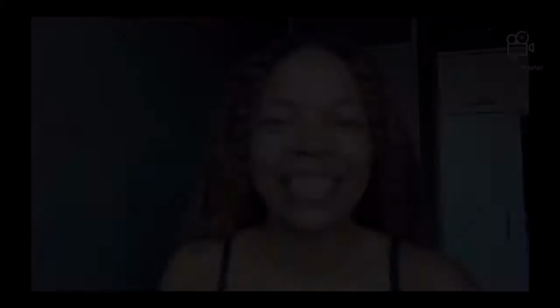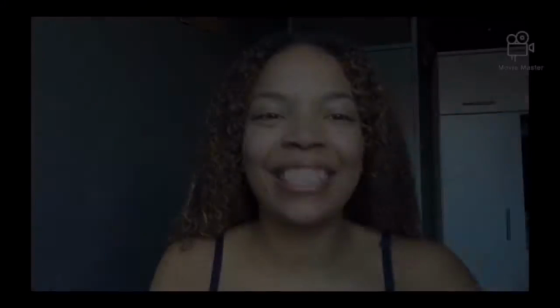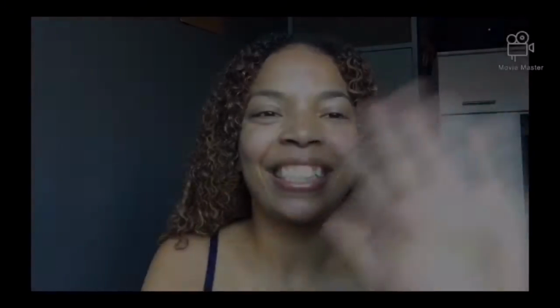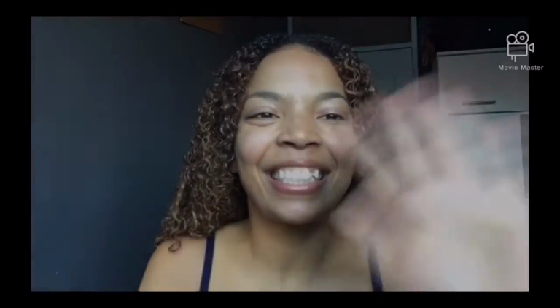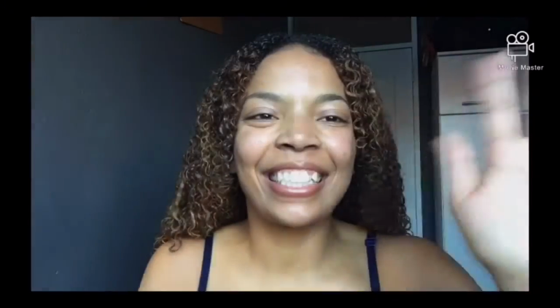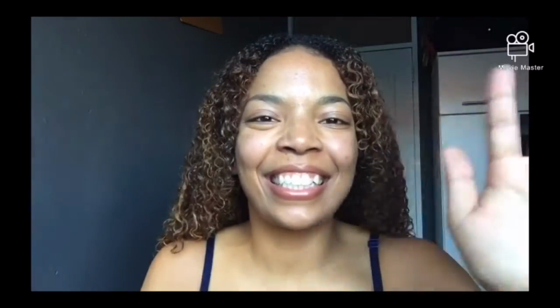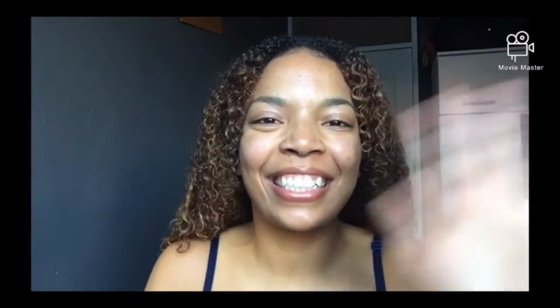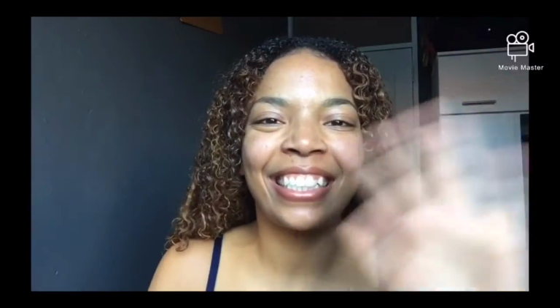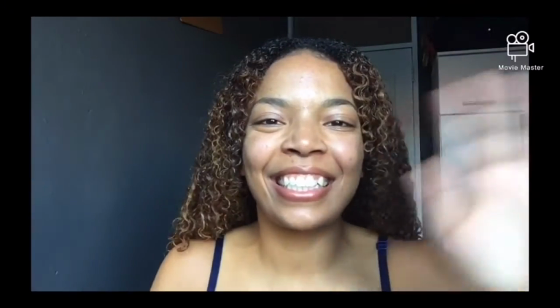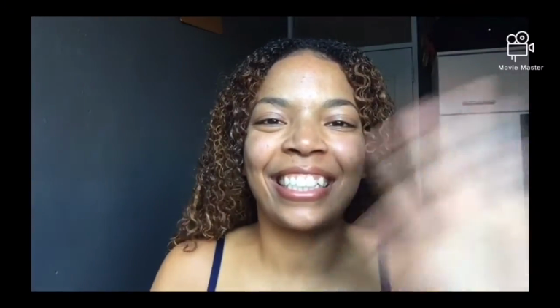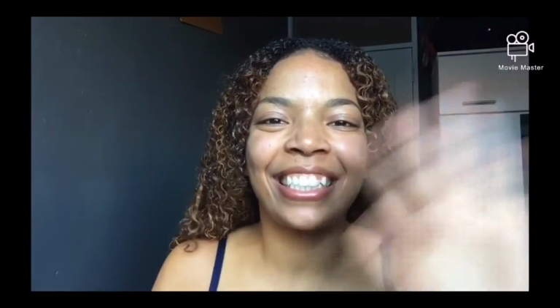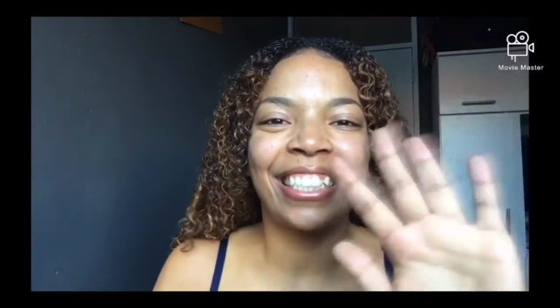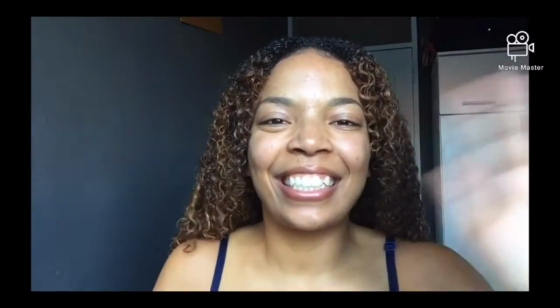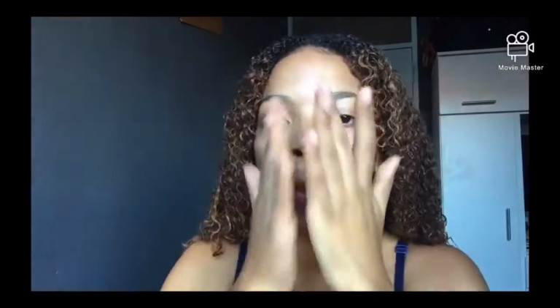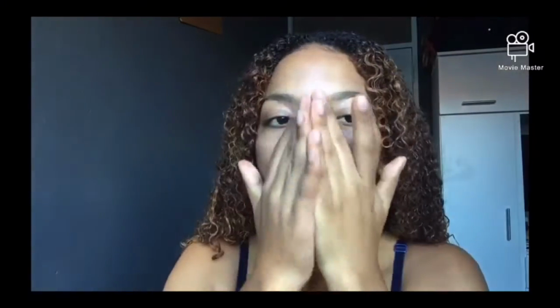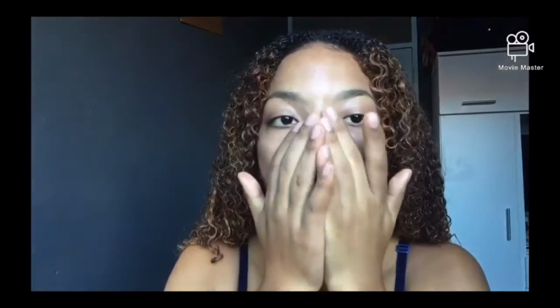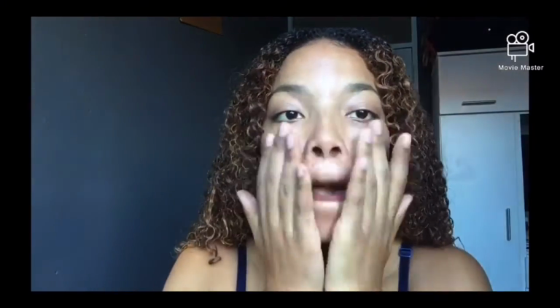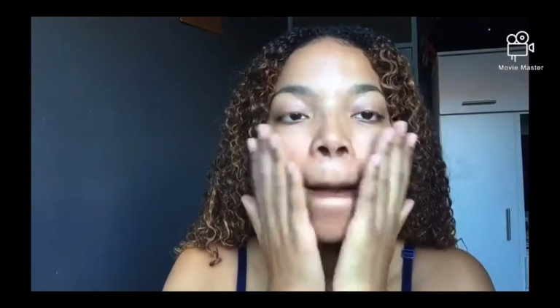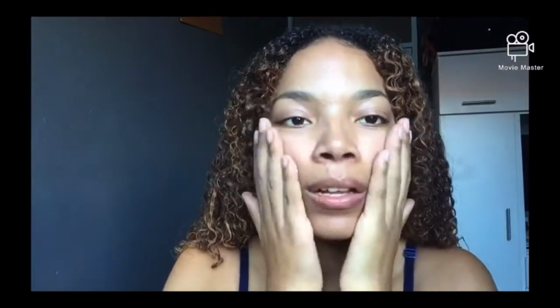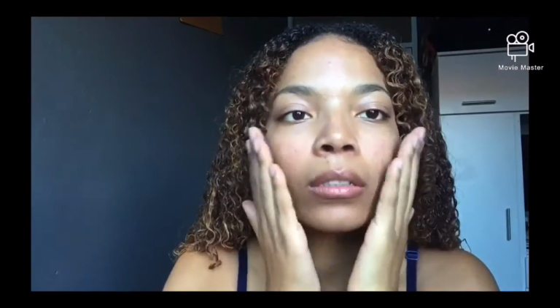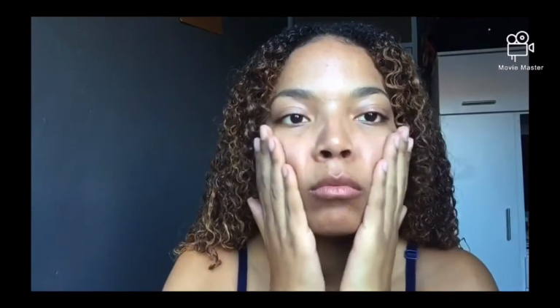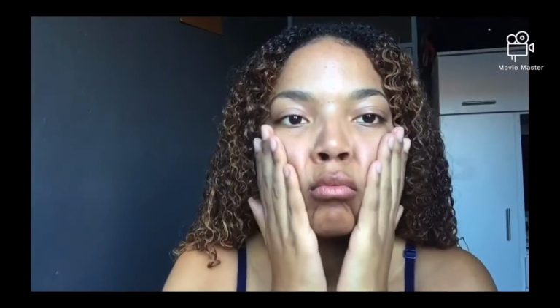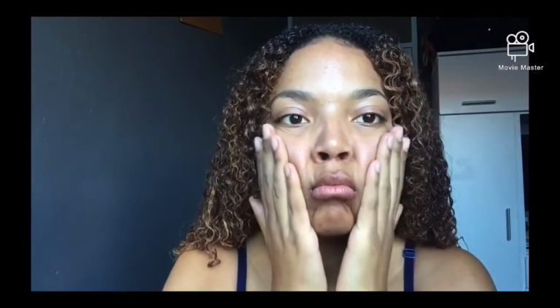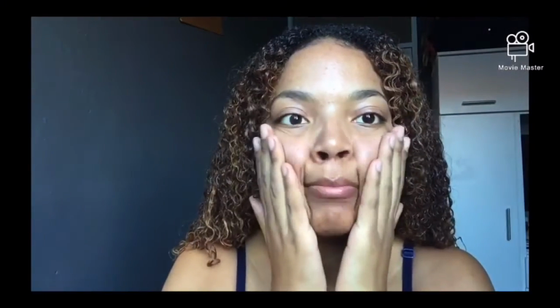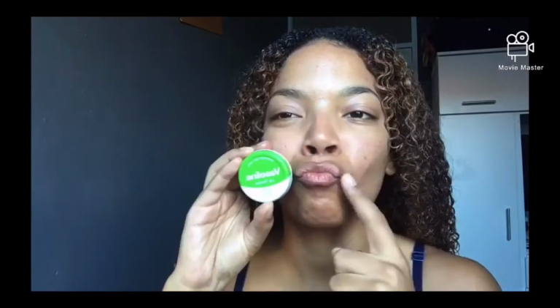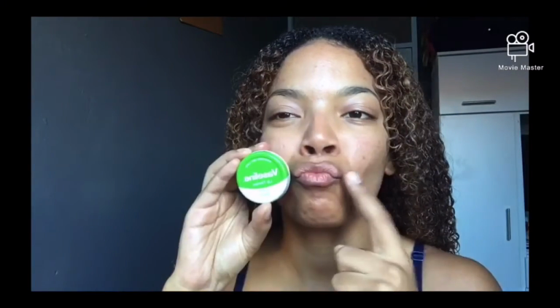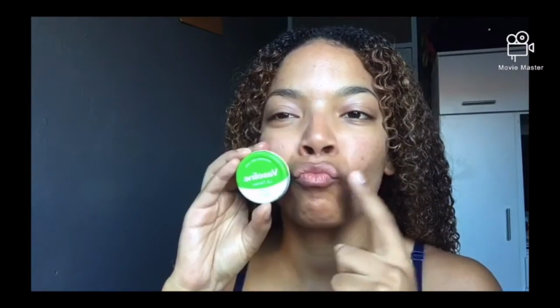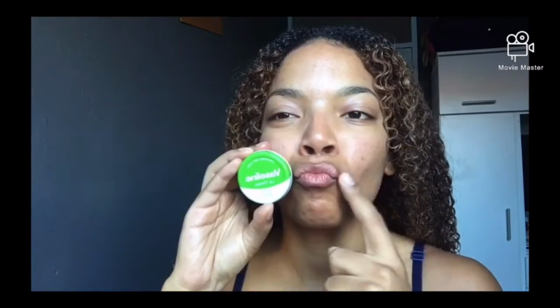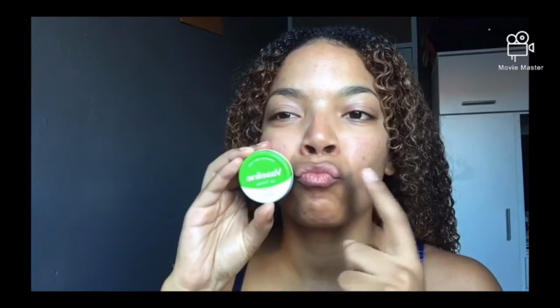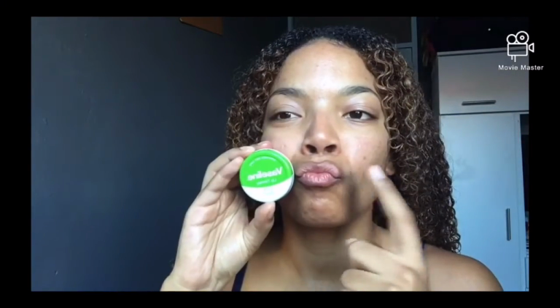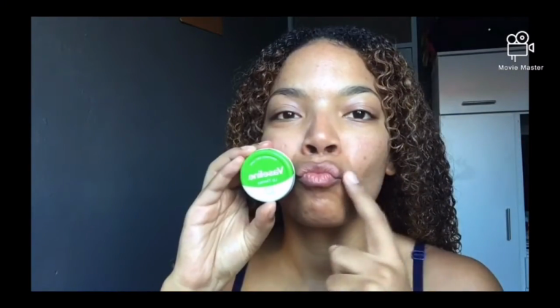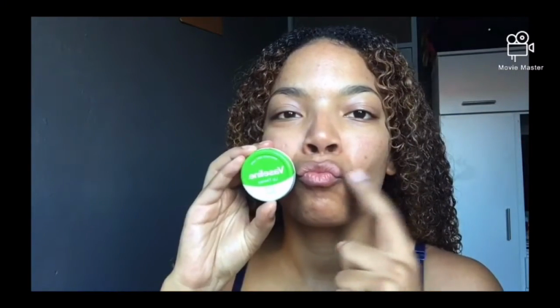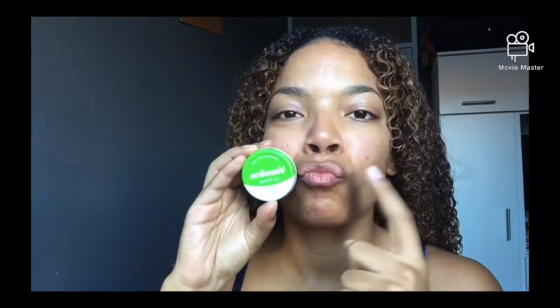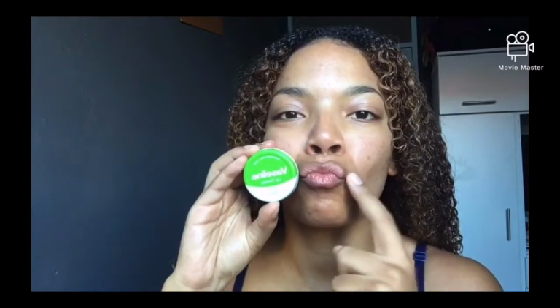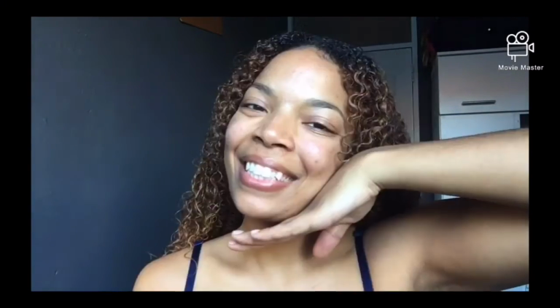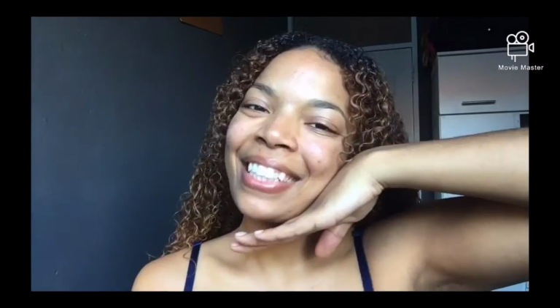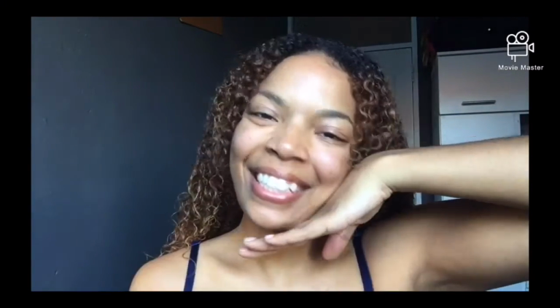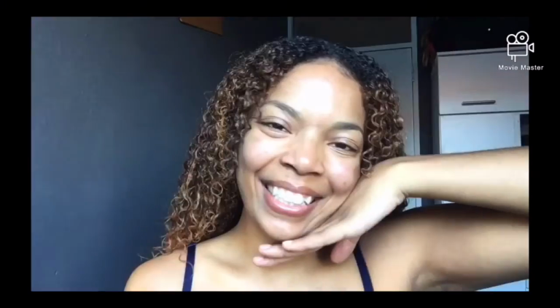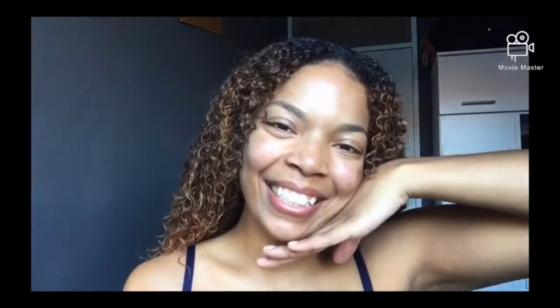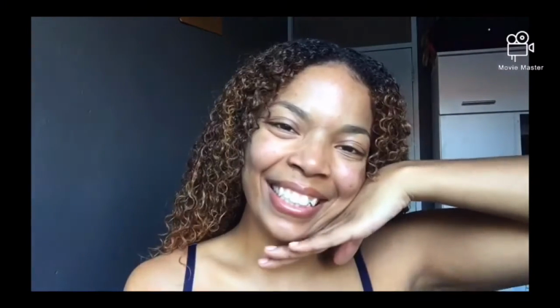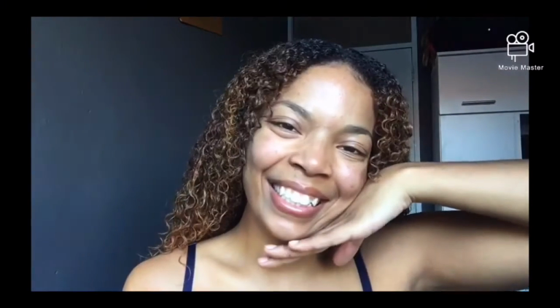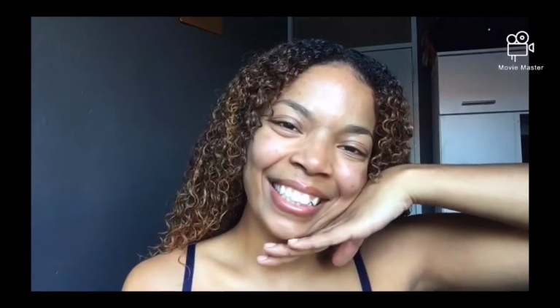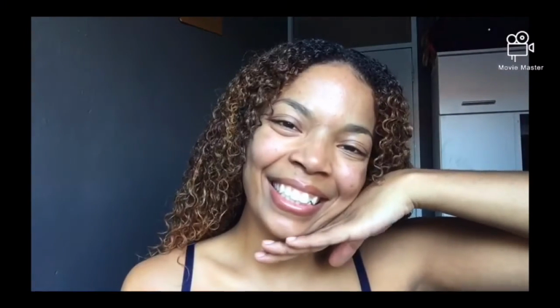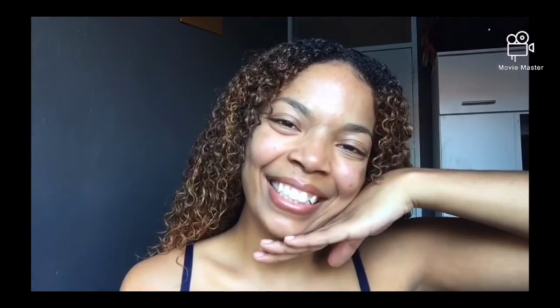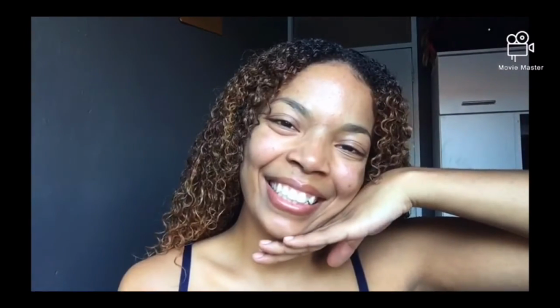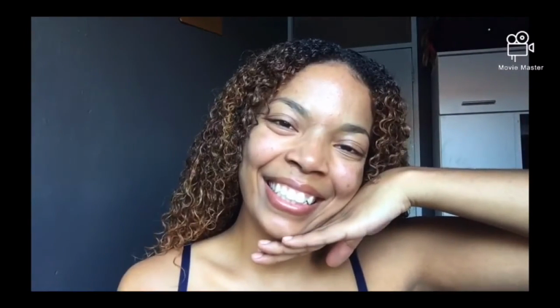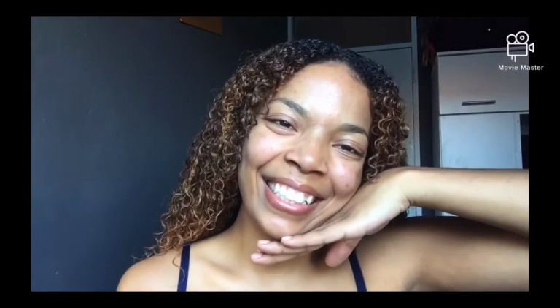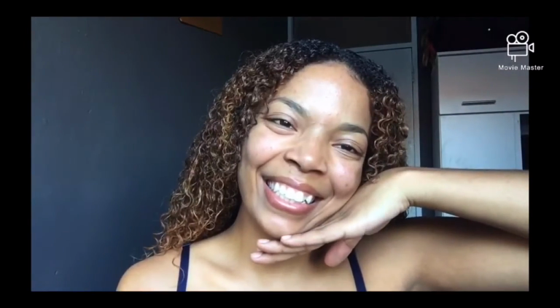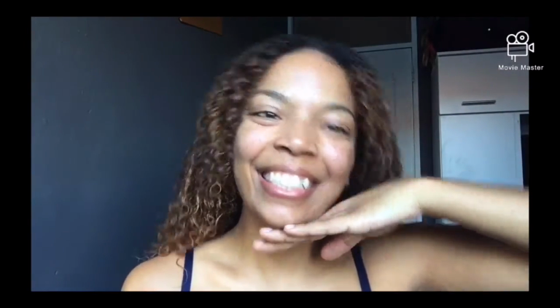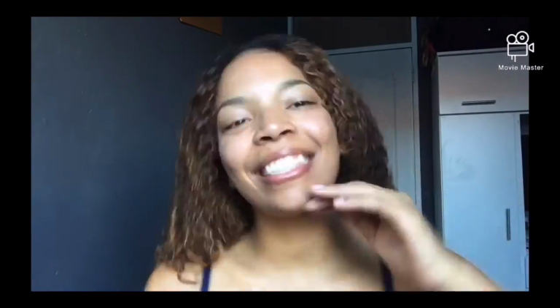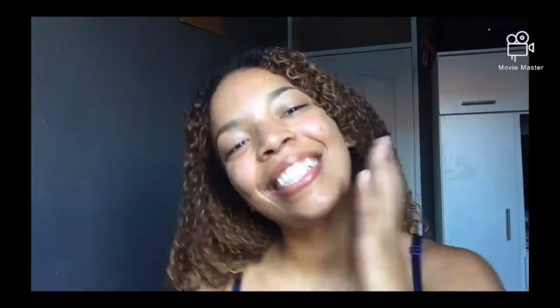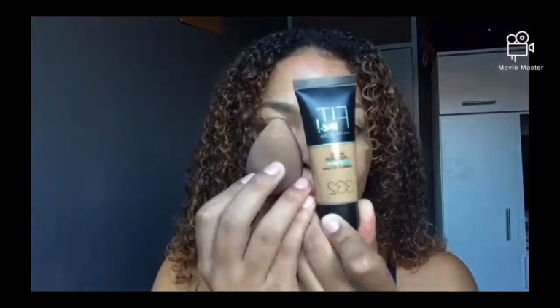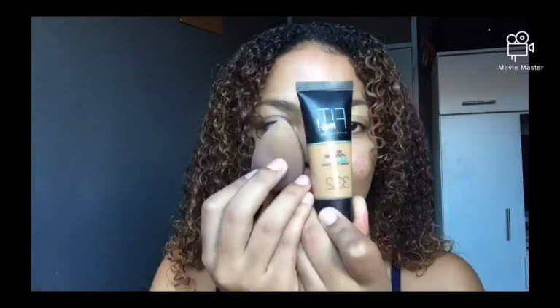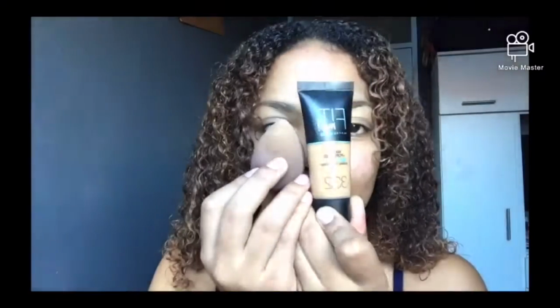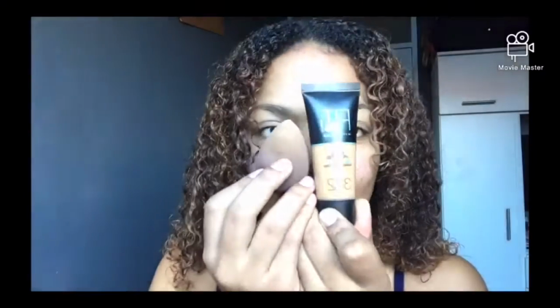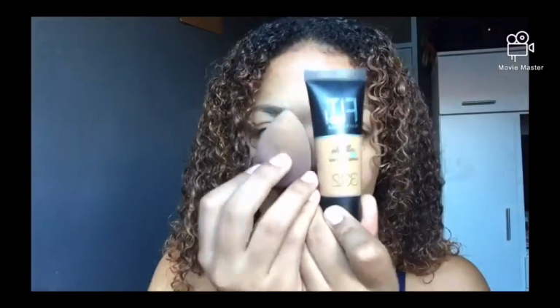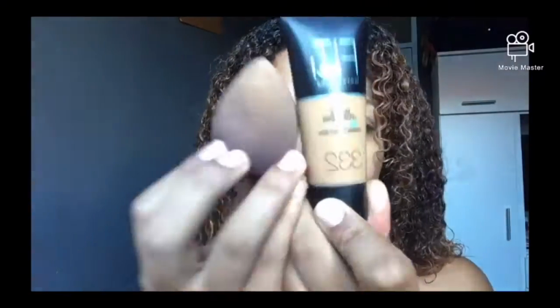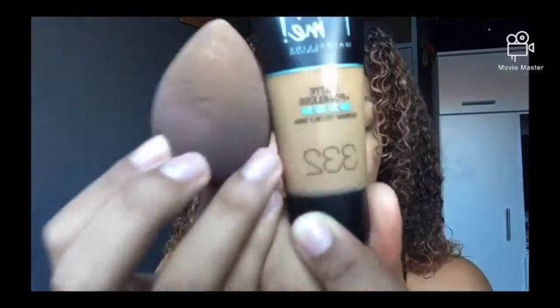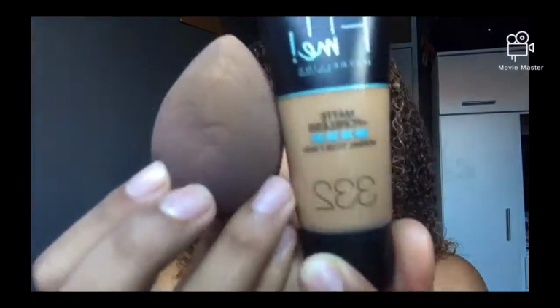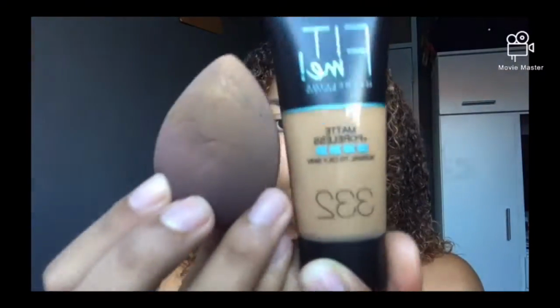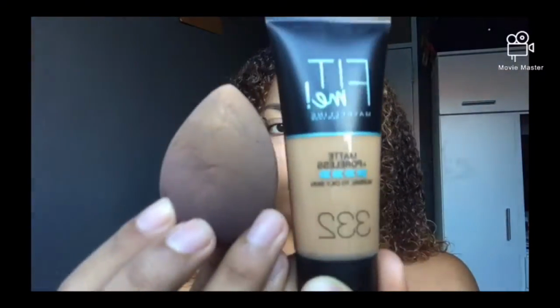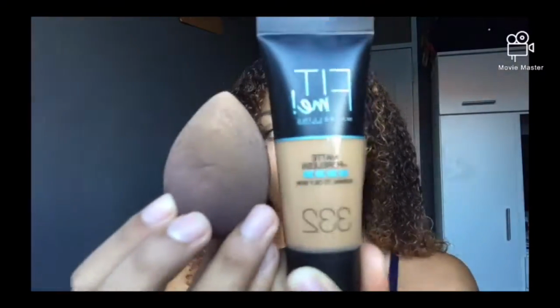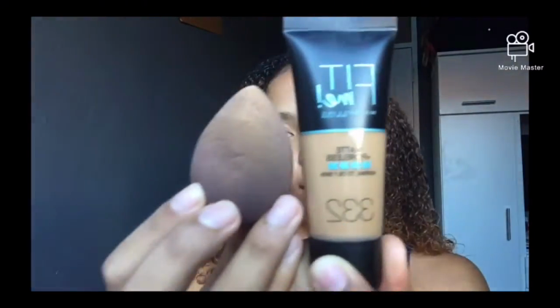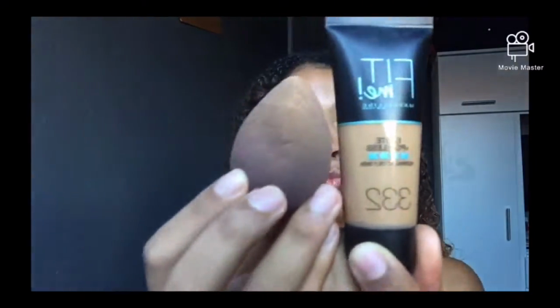Hi everyone and welcome back. I start off with my moisturizer and then my Vaseline Lip Therapy.